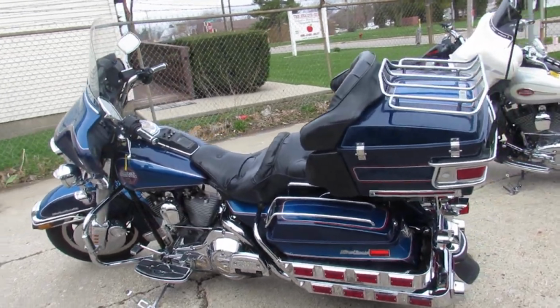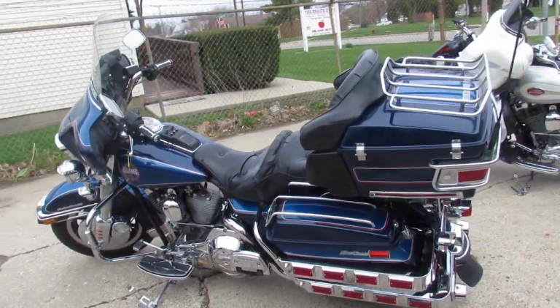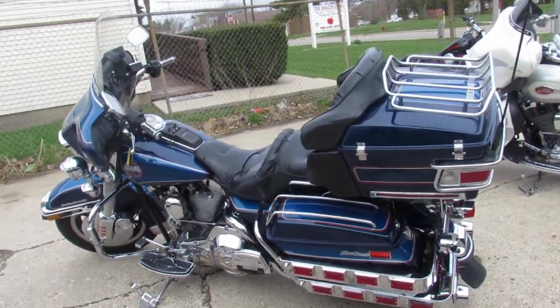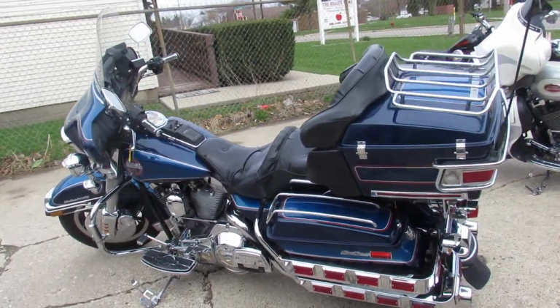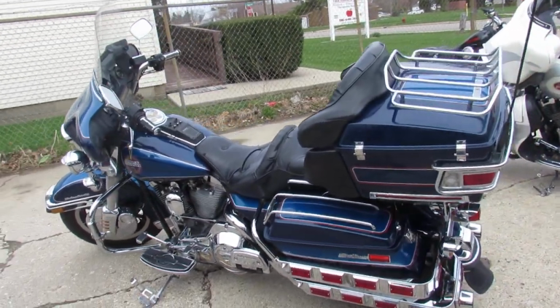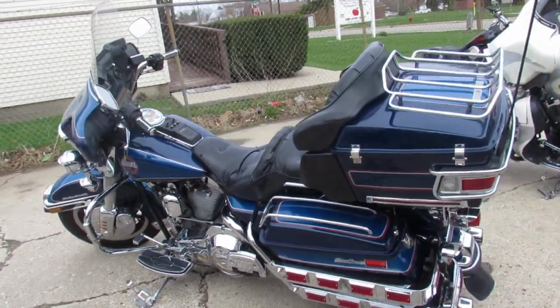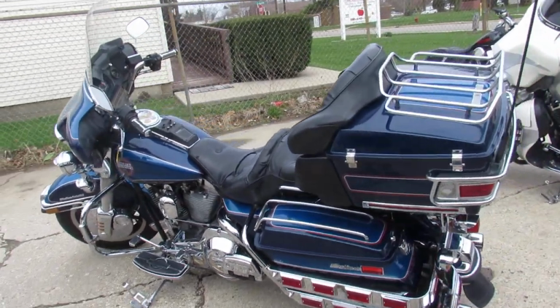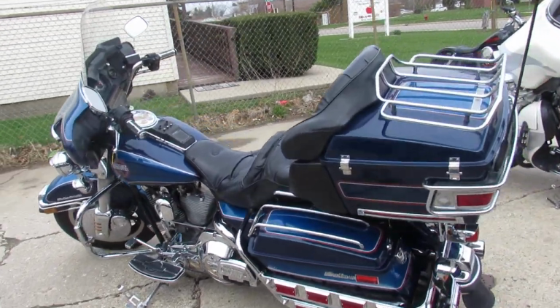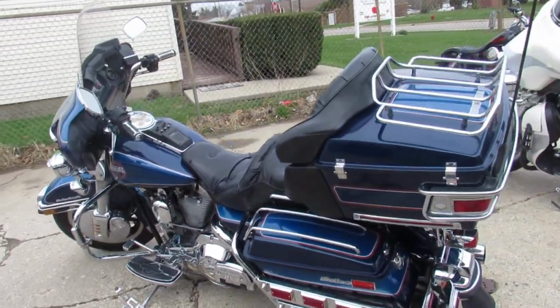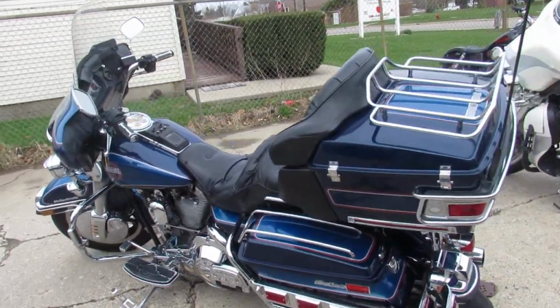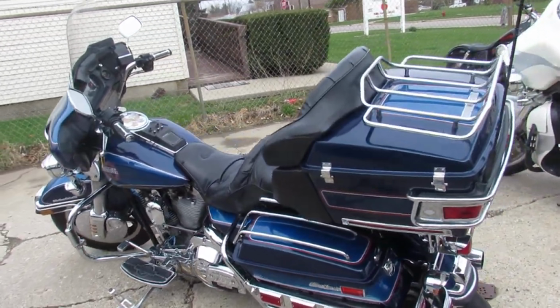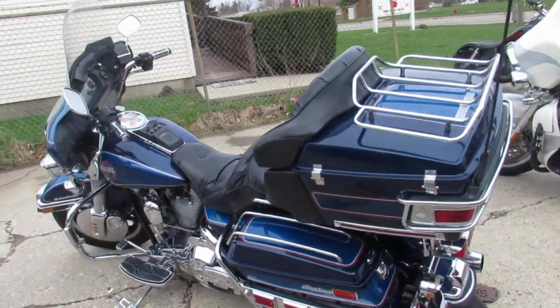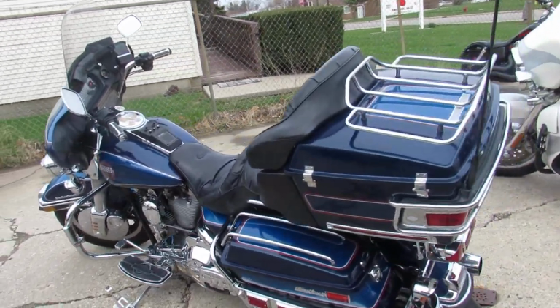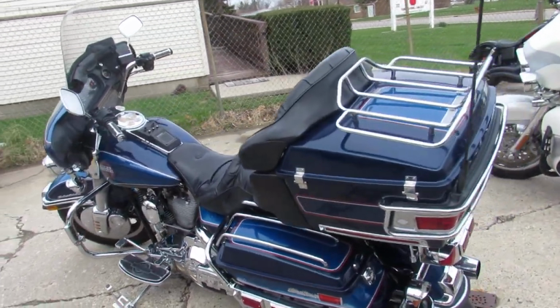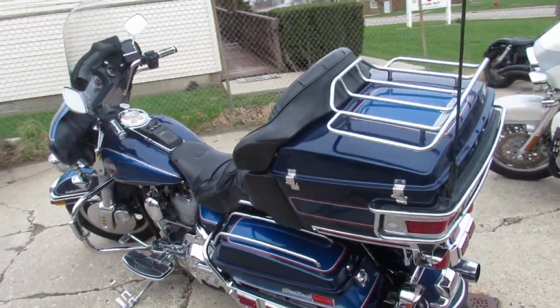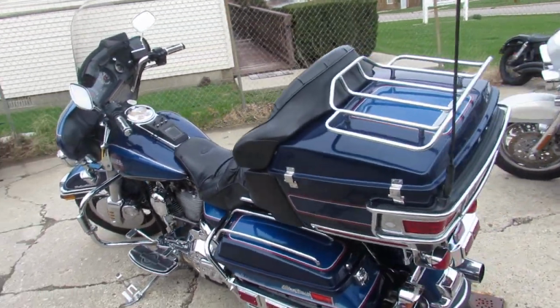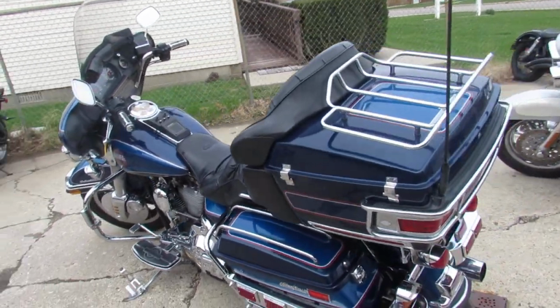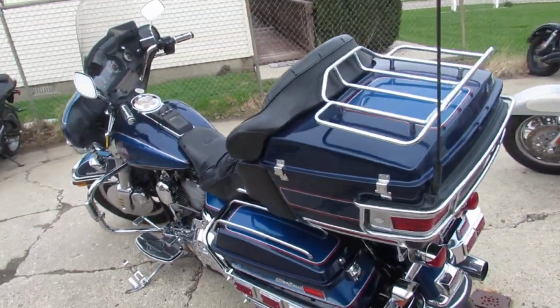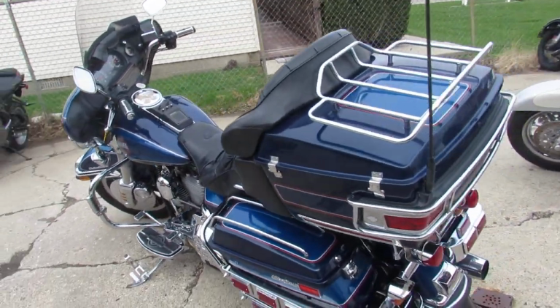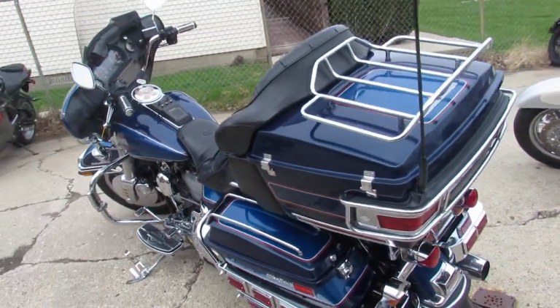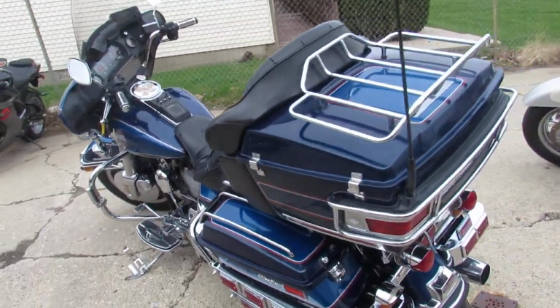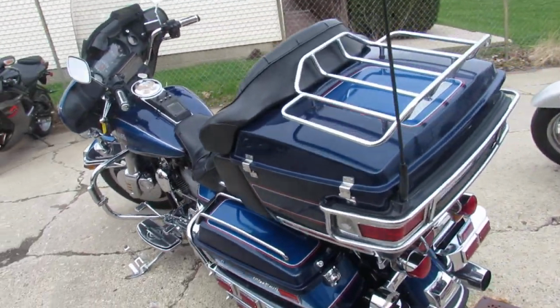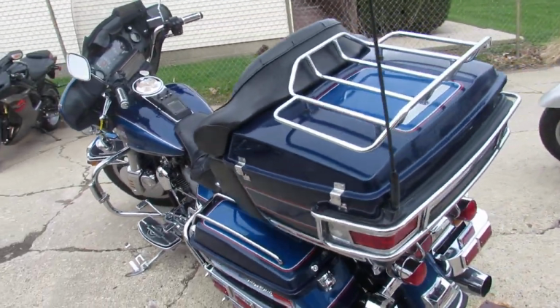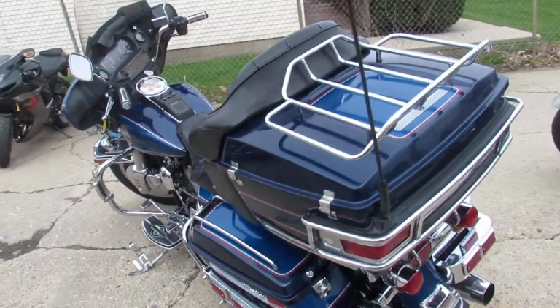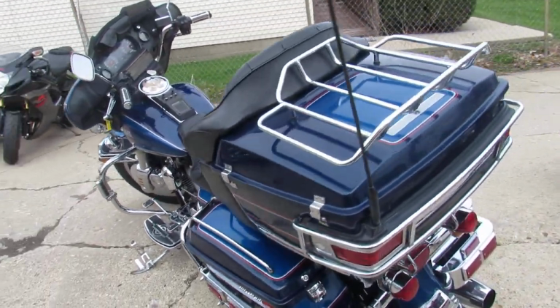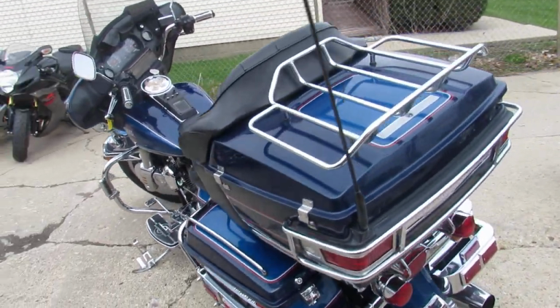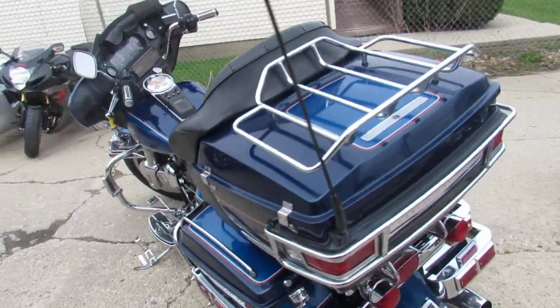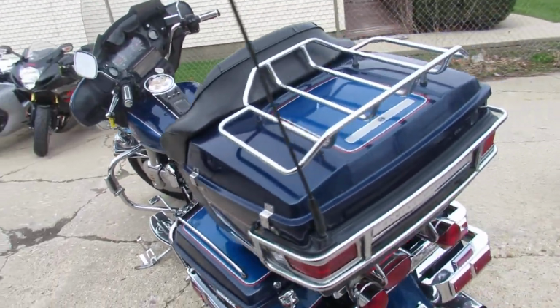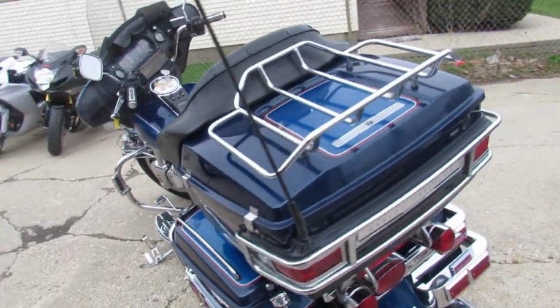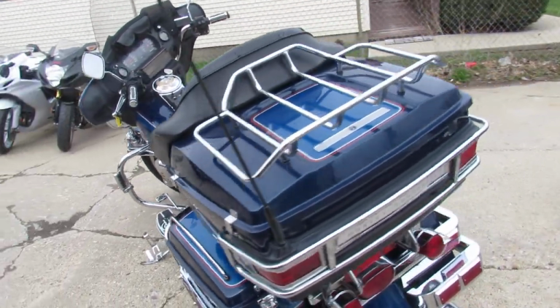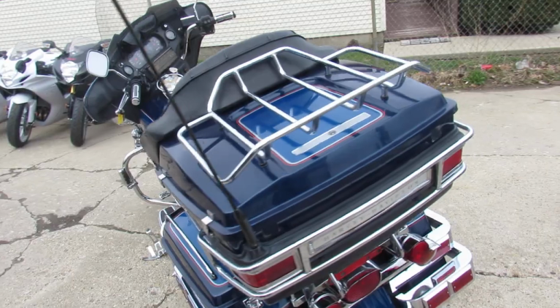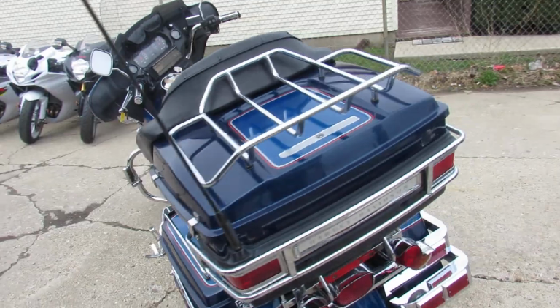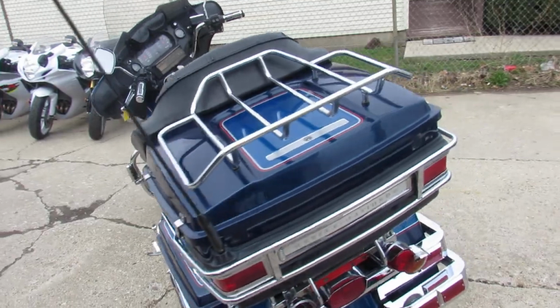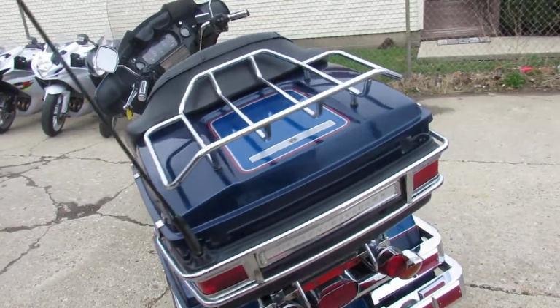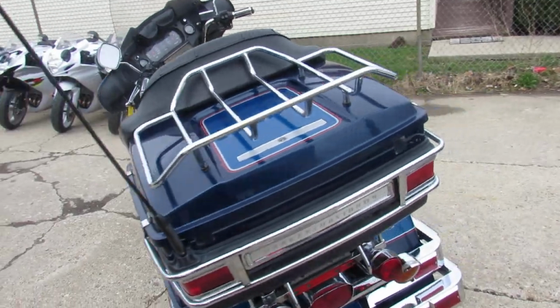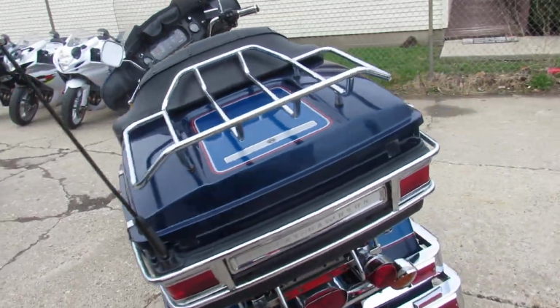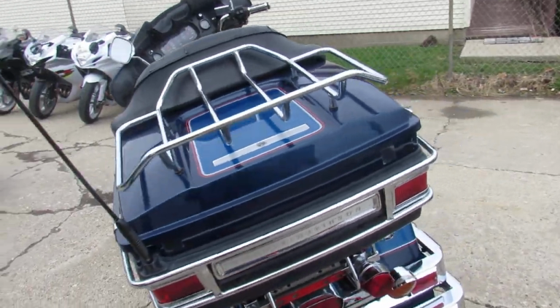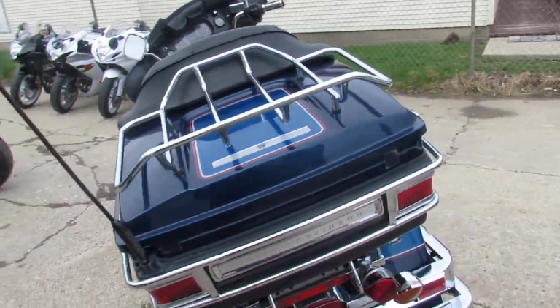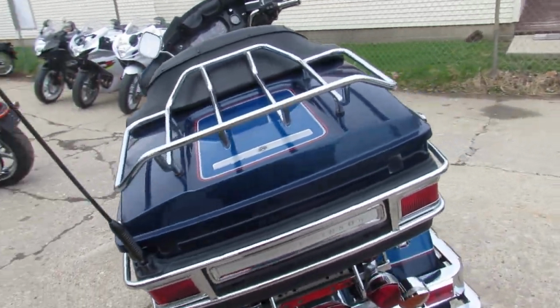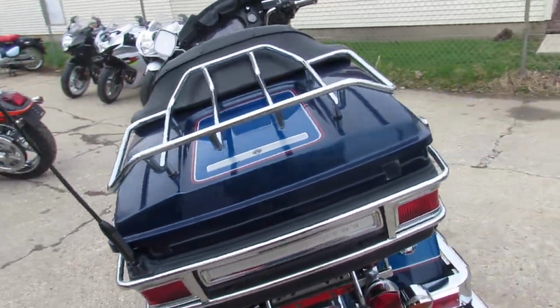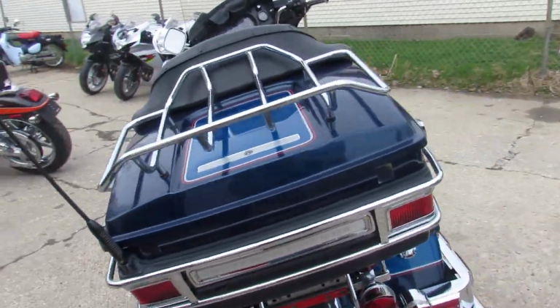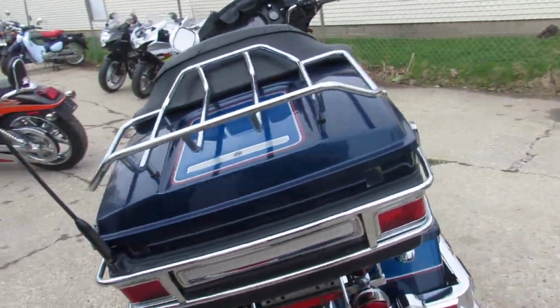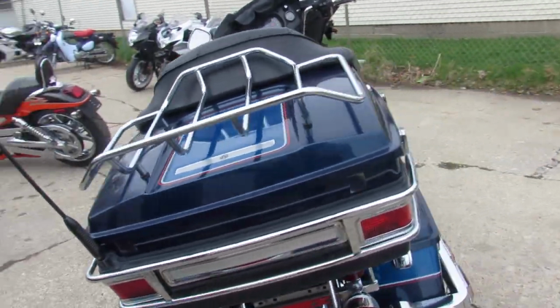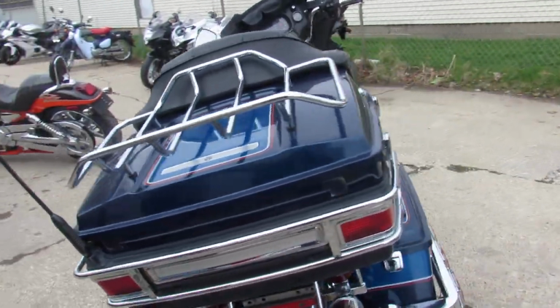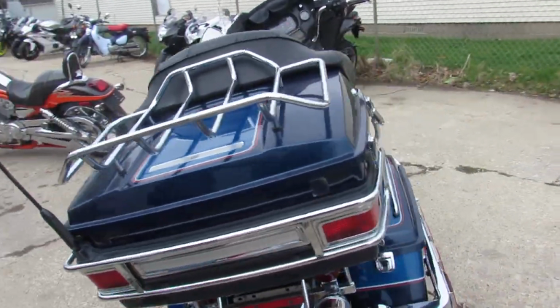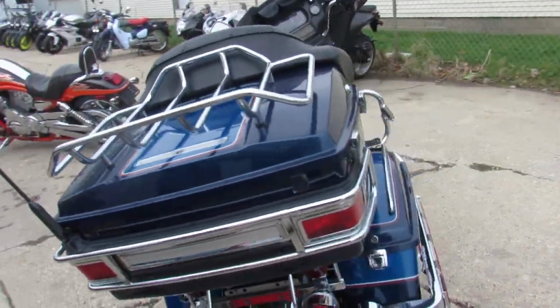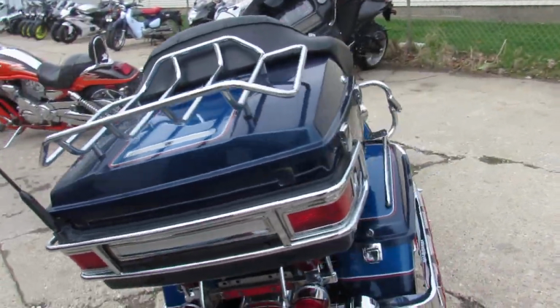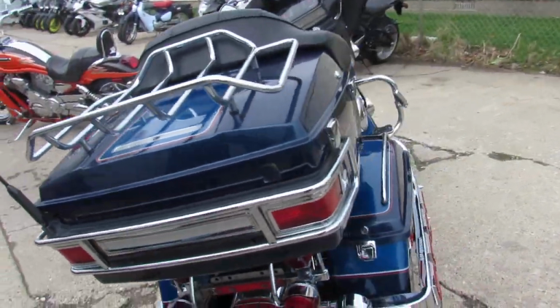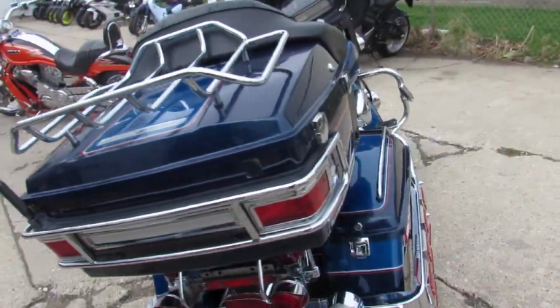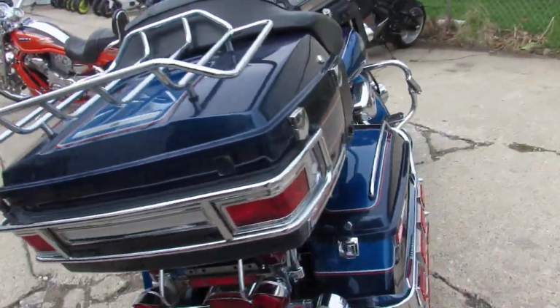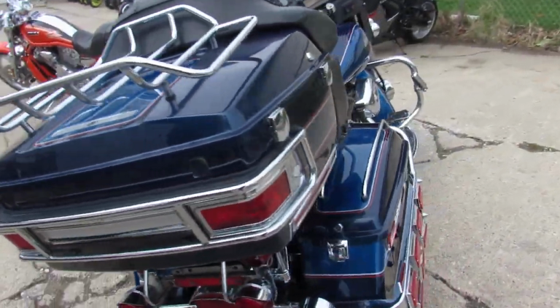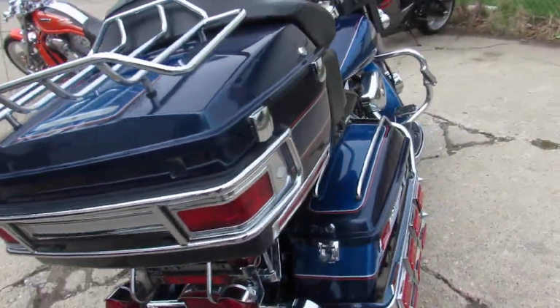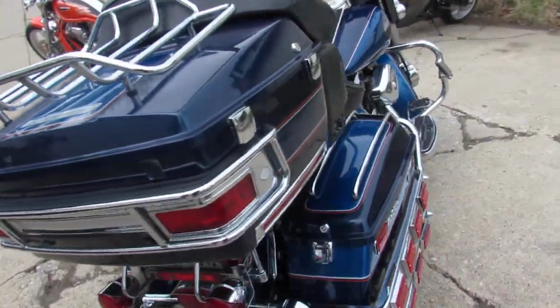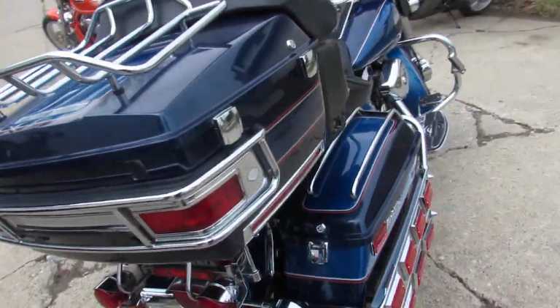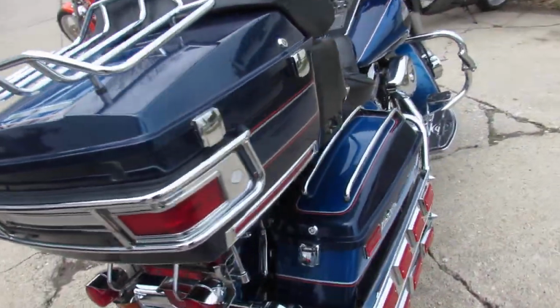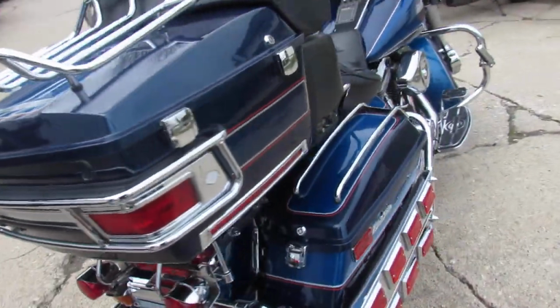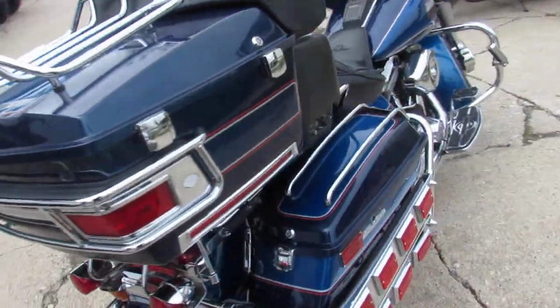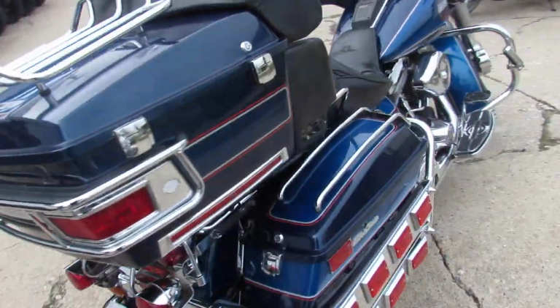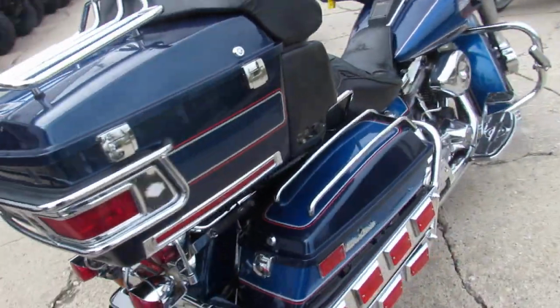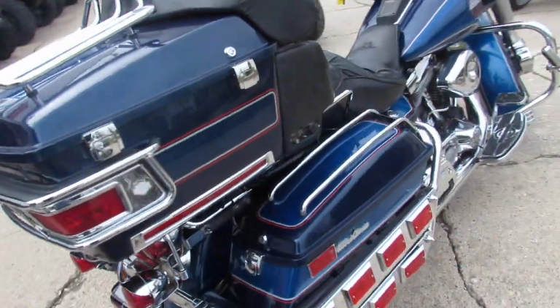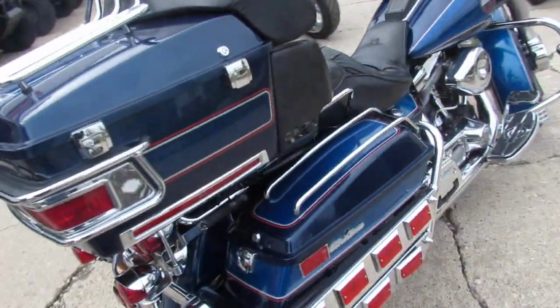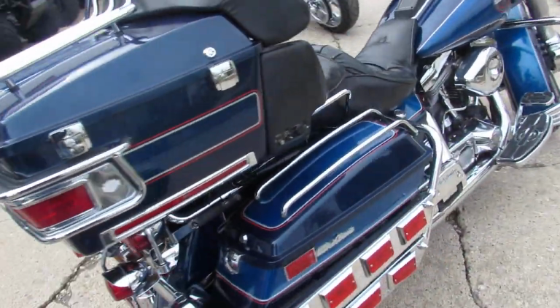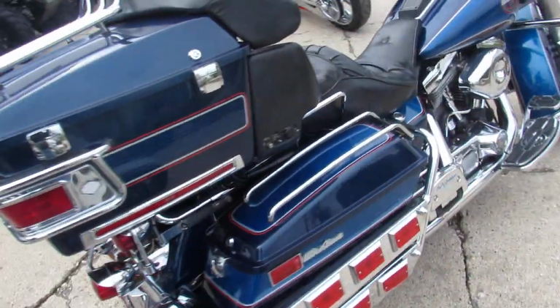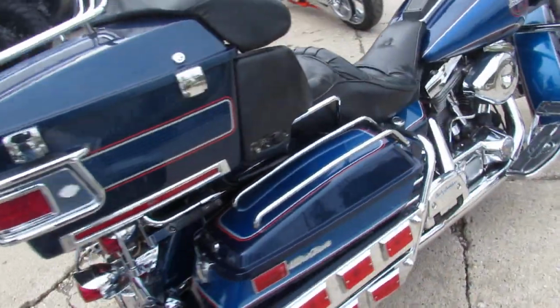Guys, visit our website — it's approvalpowersports.com. We got guaranteed financing. Call today and you can ride today.